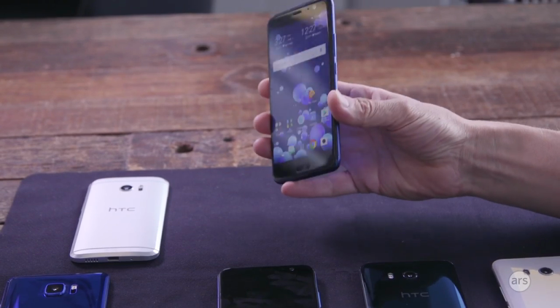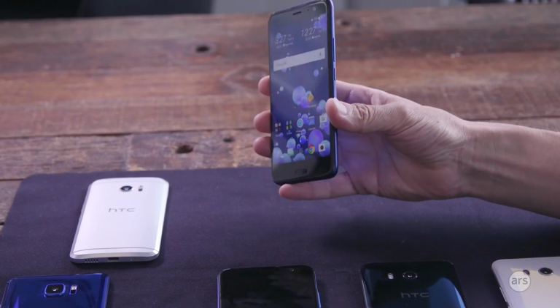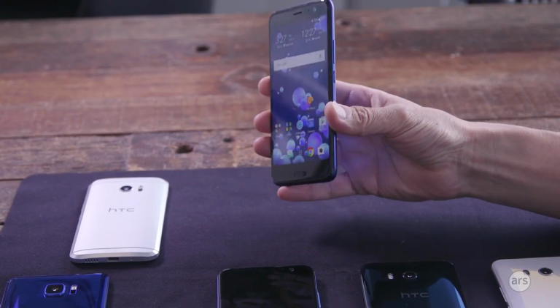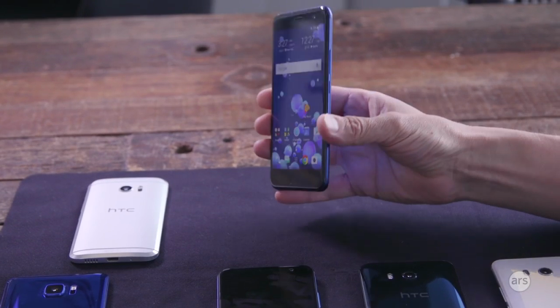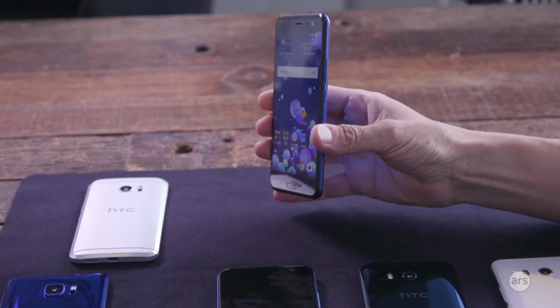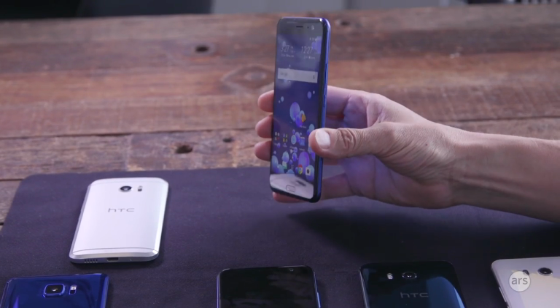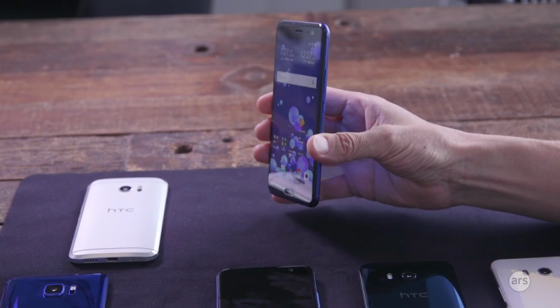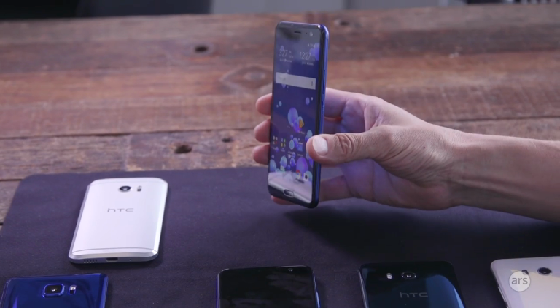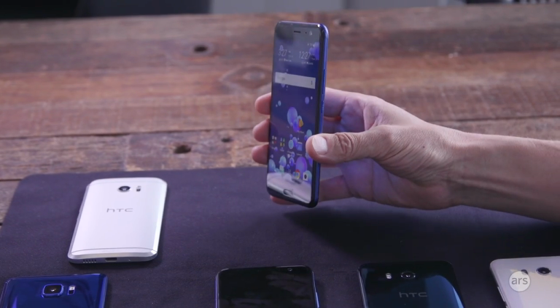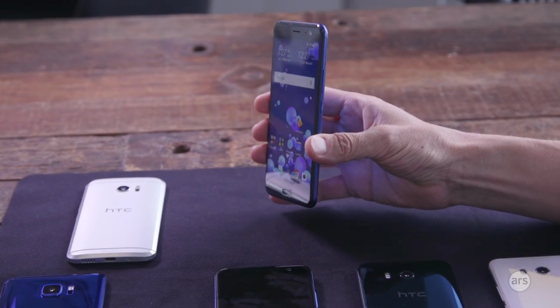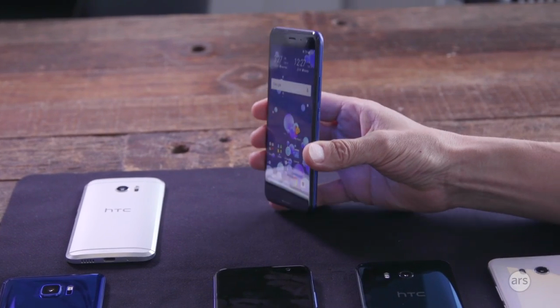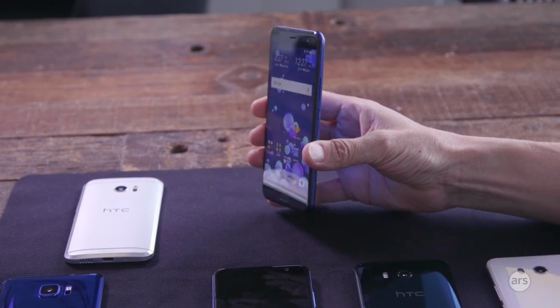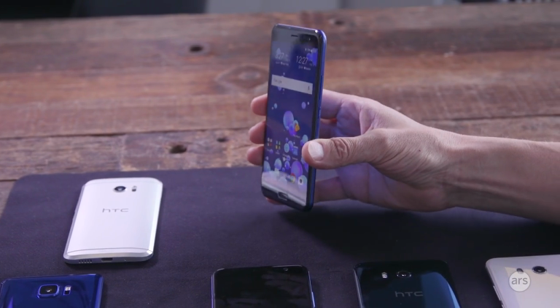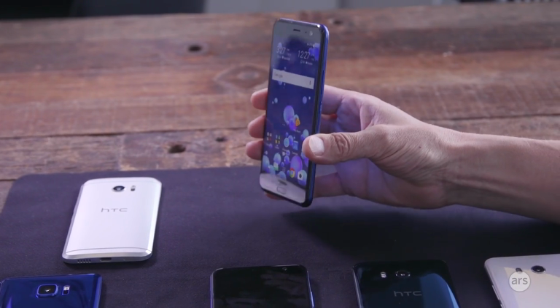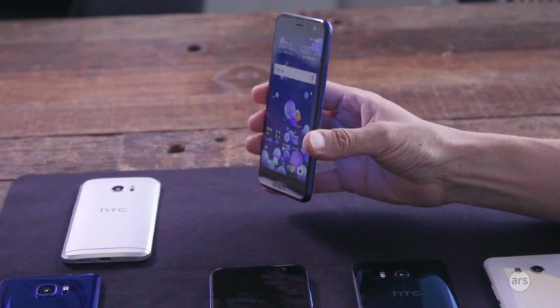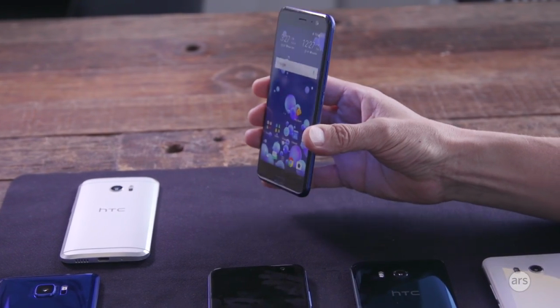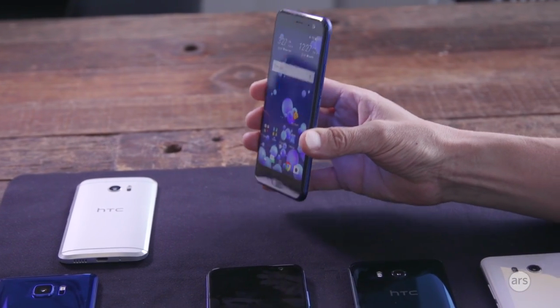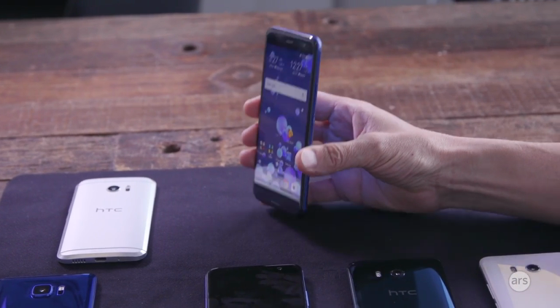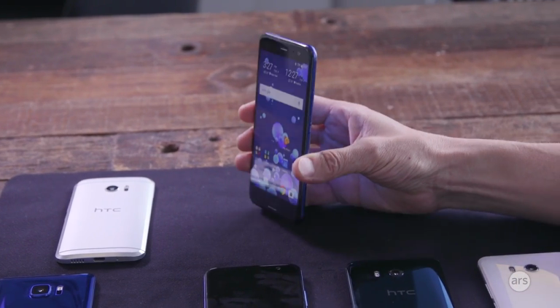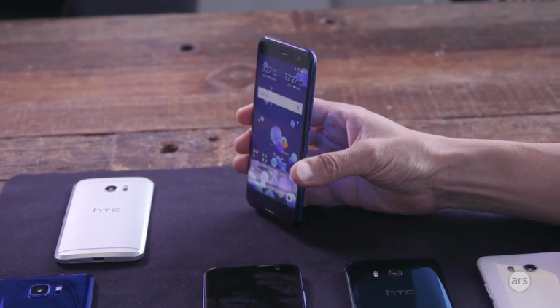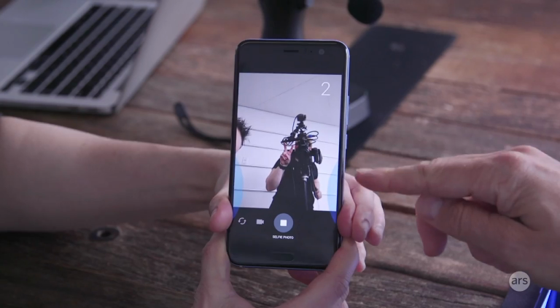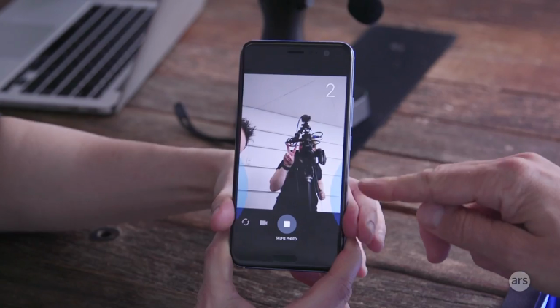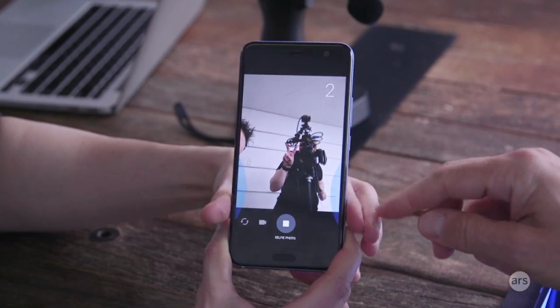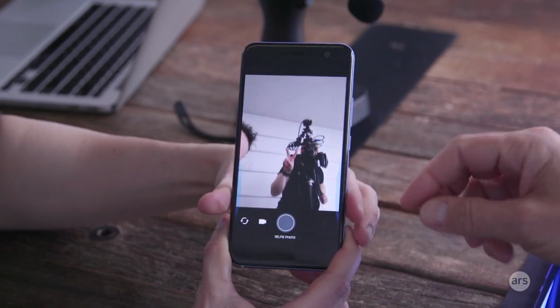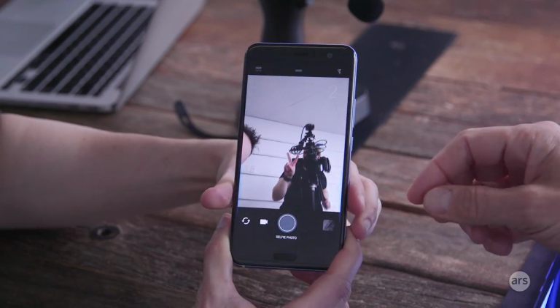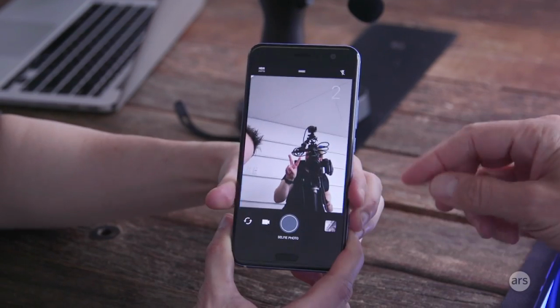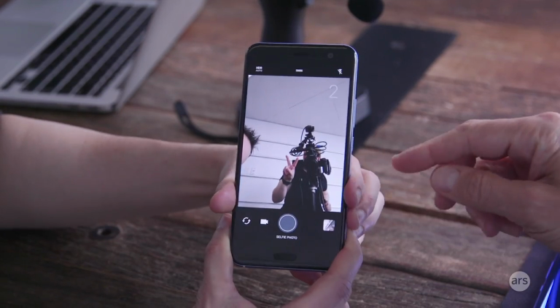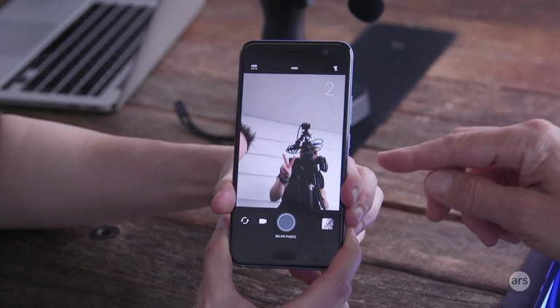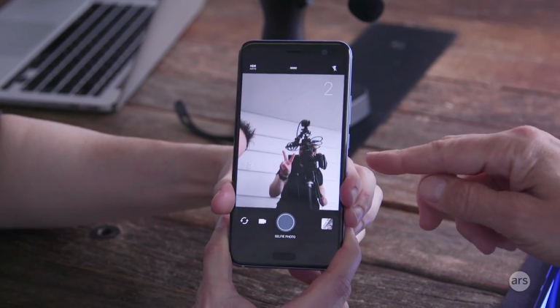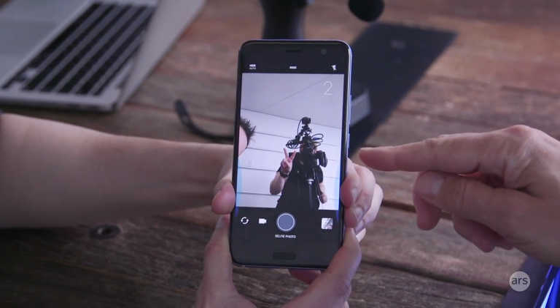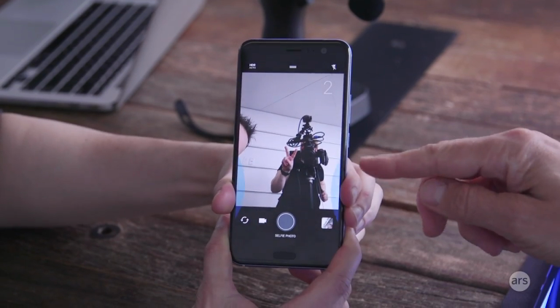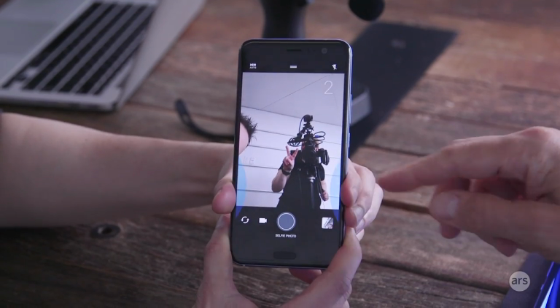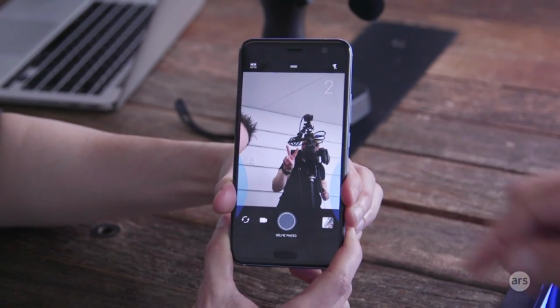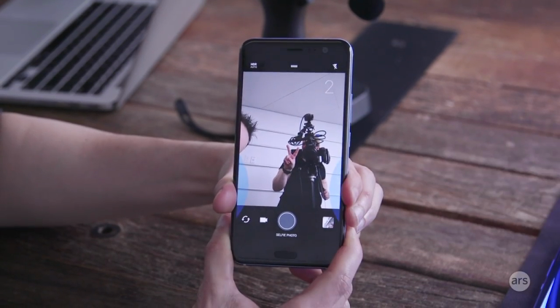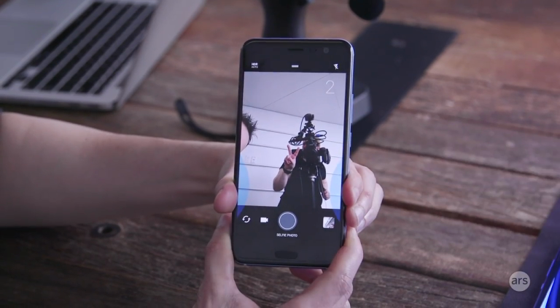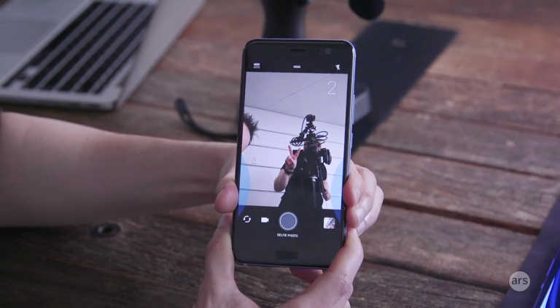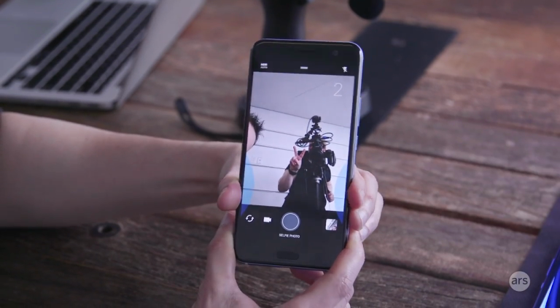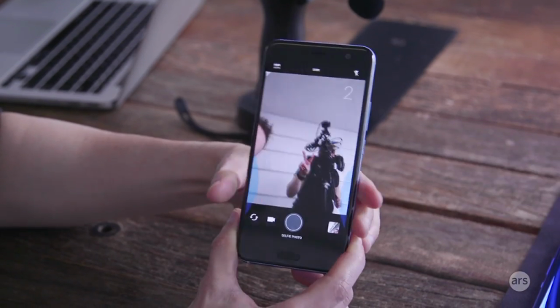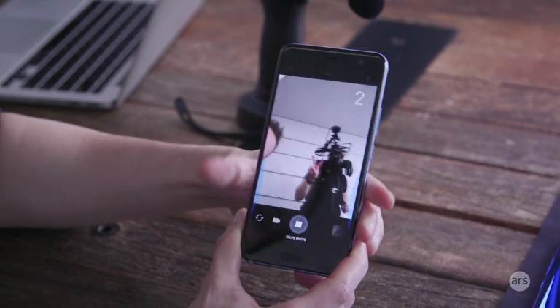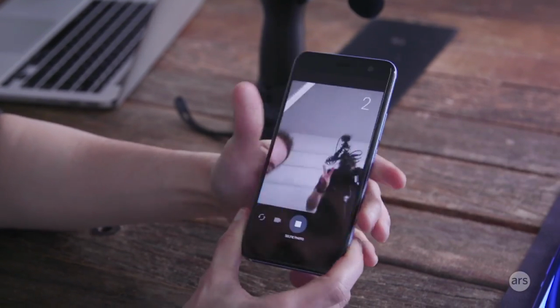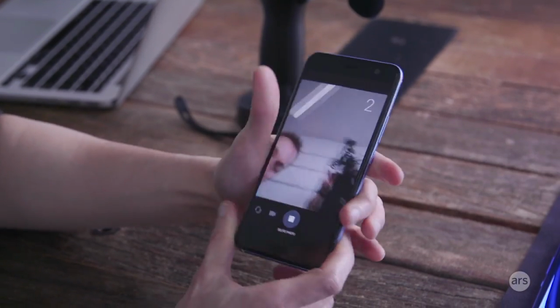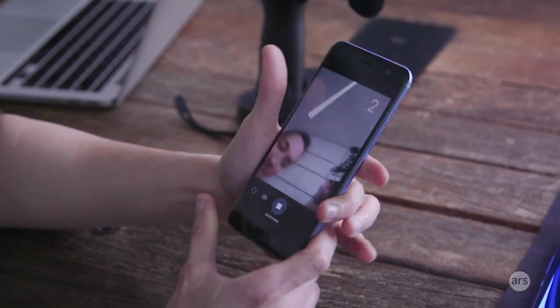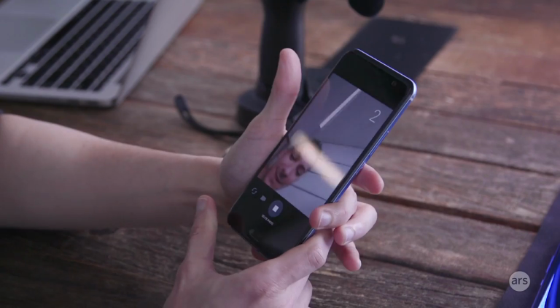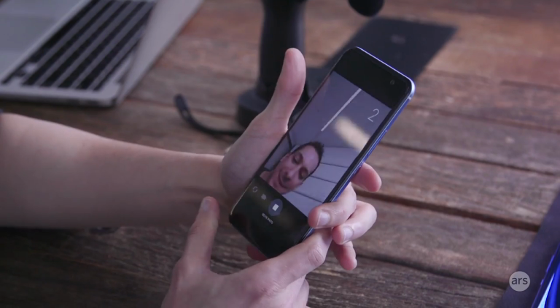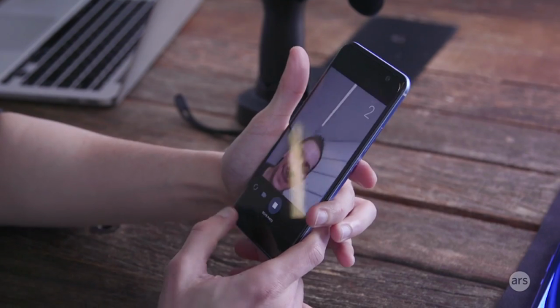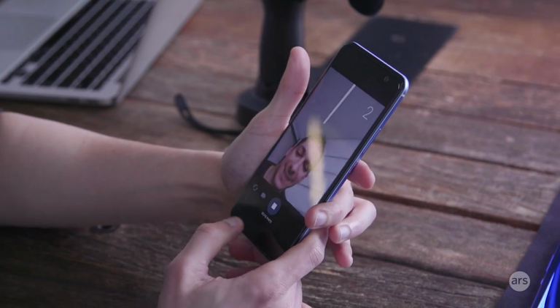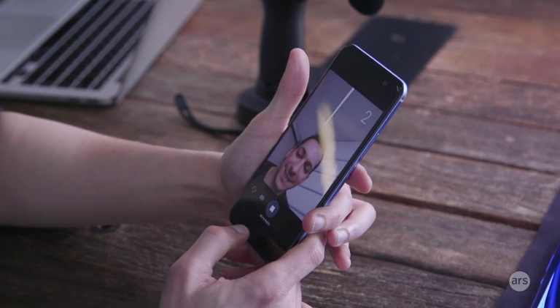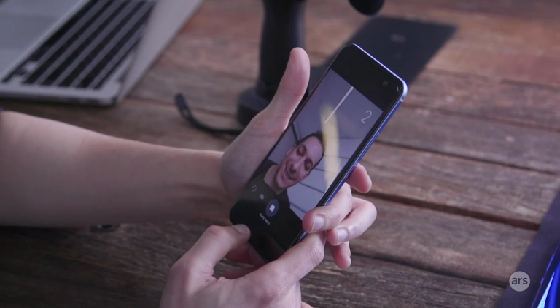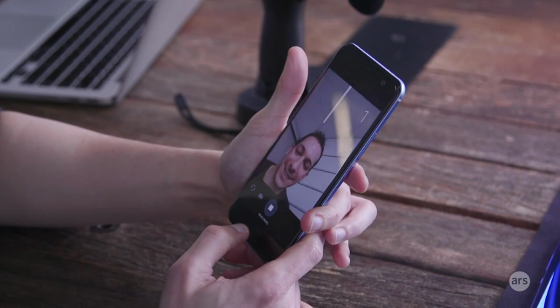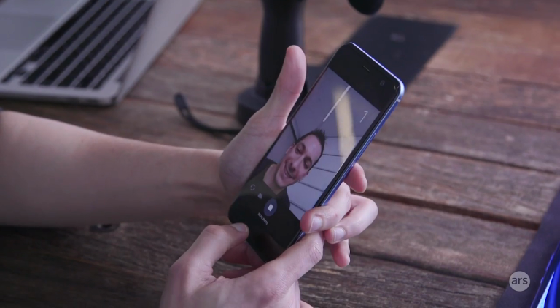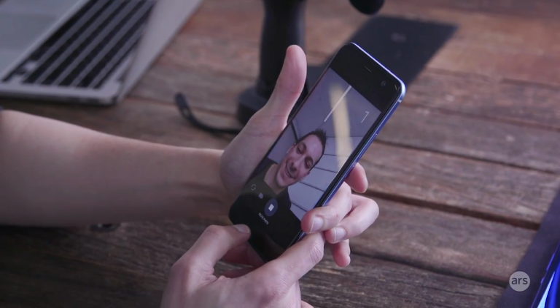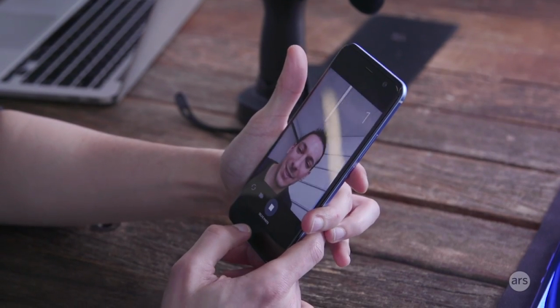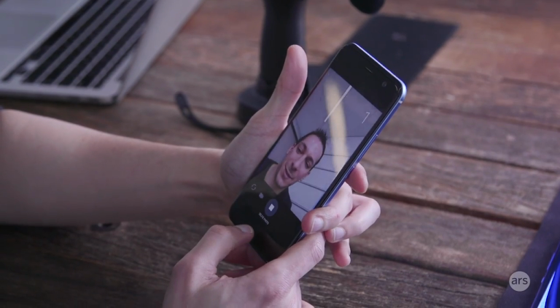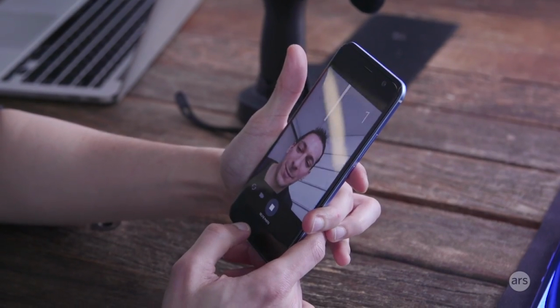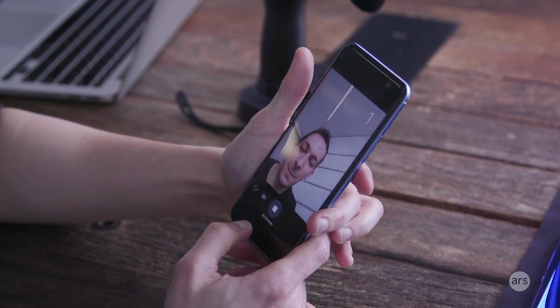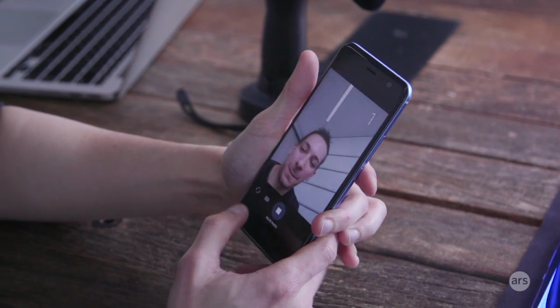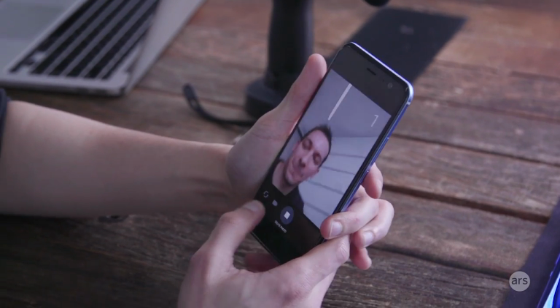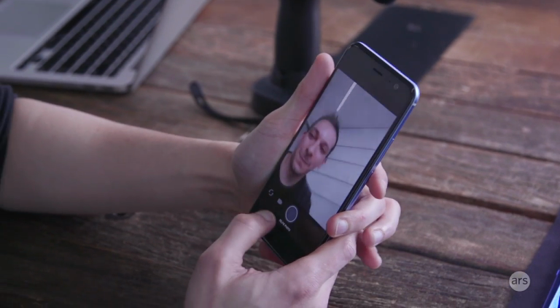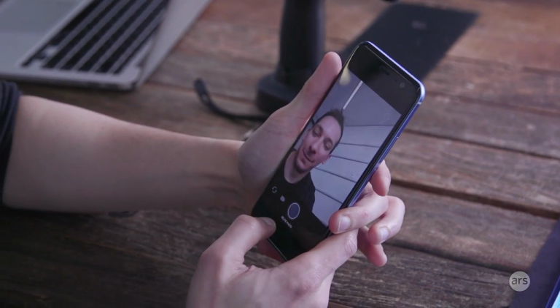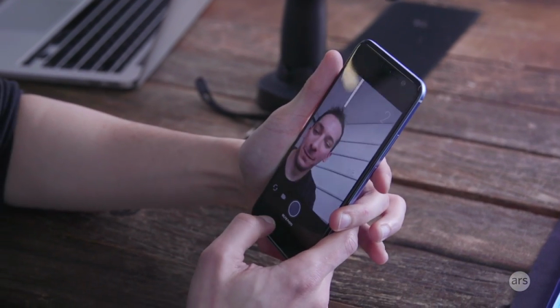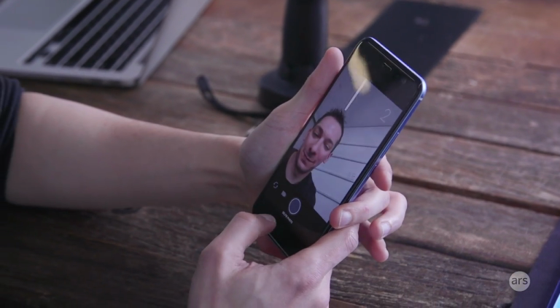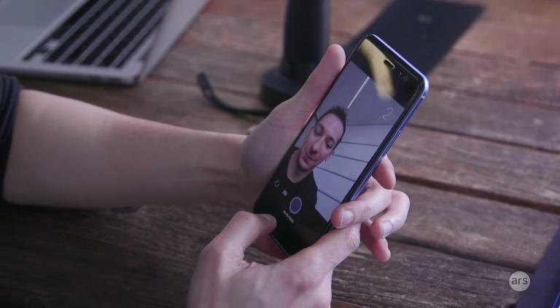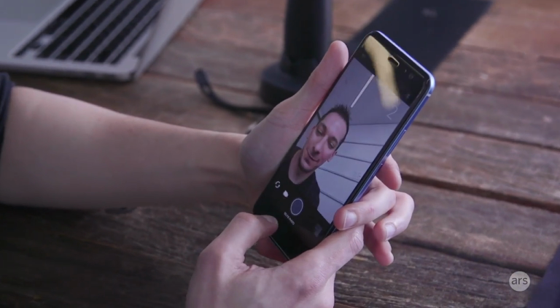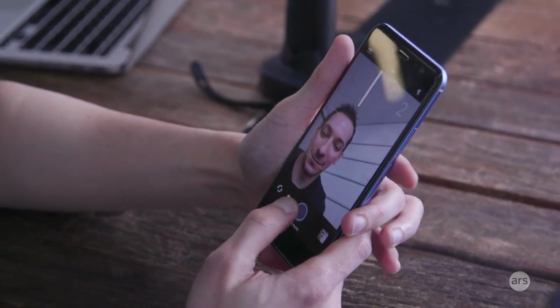The Edge Sense squeeze zone is anywhere in the bottom half of the phone — basically just underneath the power key, oriented towards the bottom end where you haven't got those buttons.